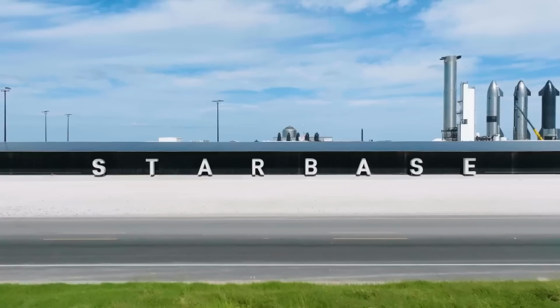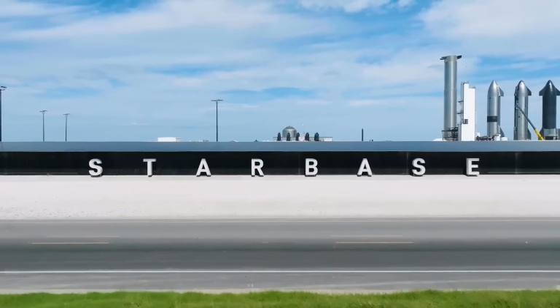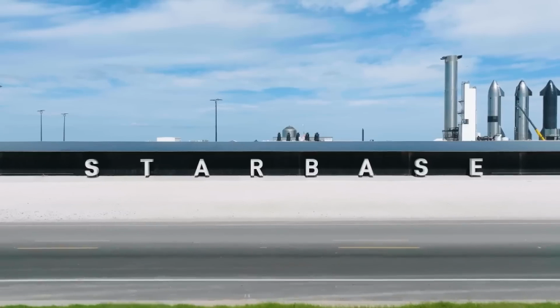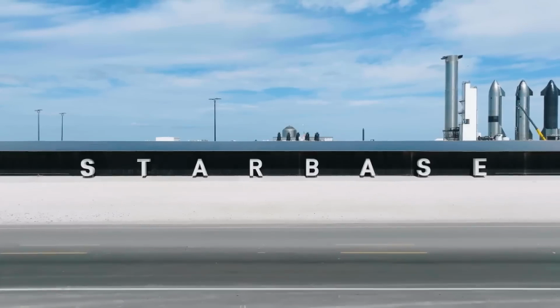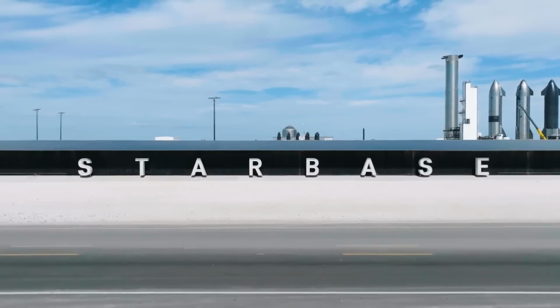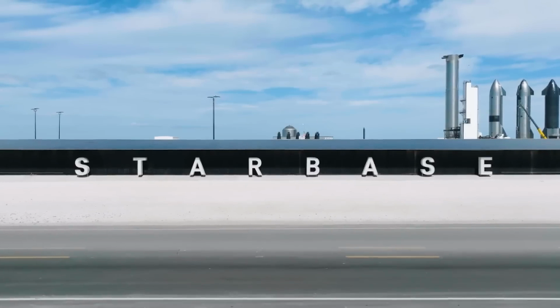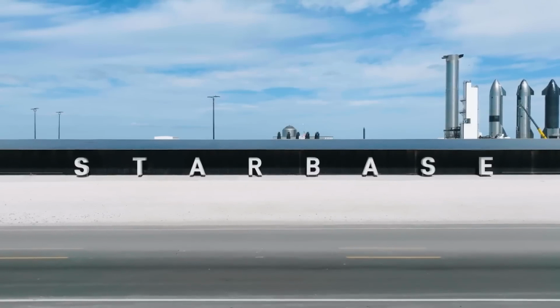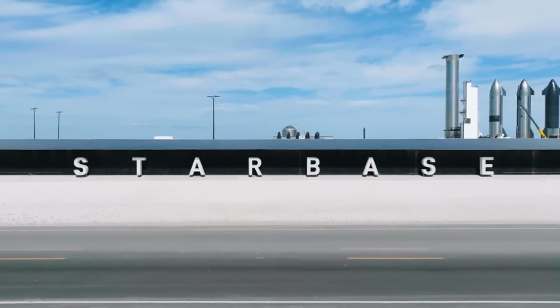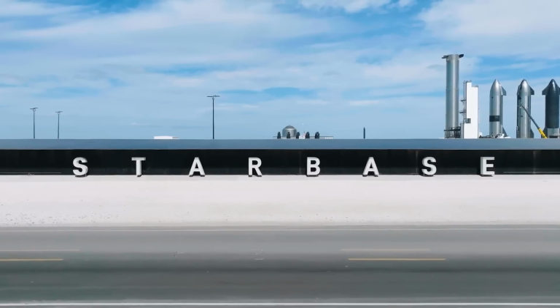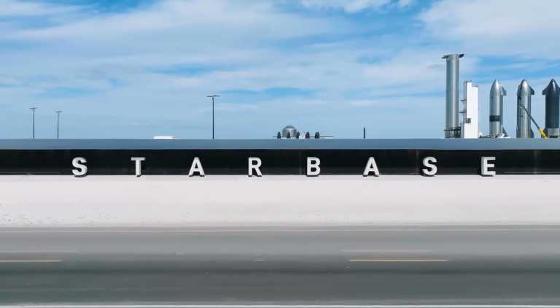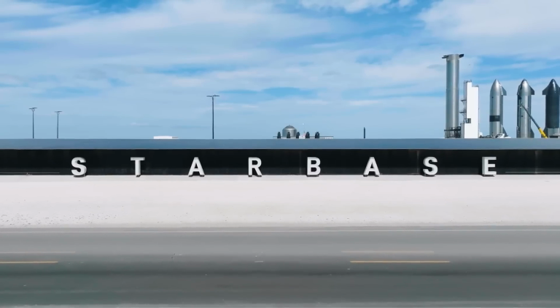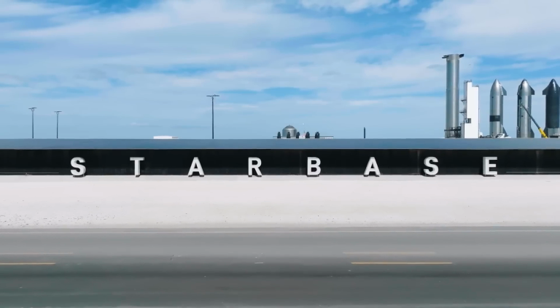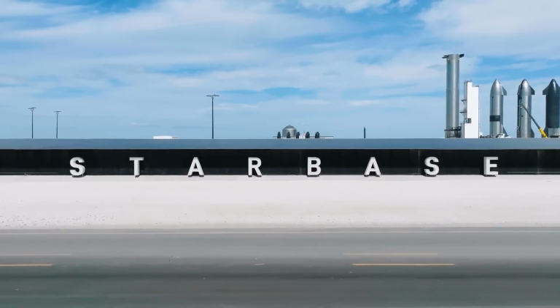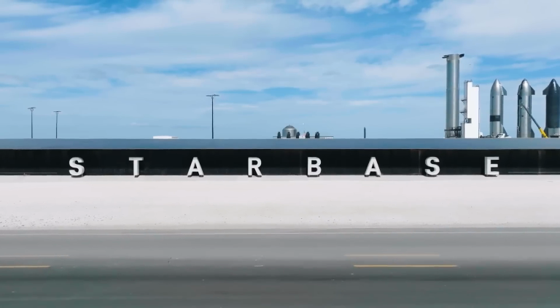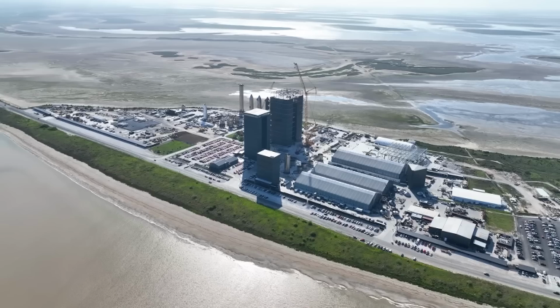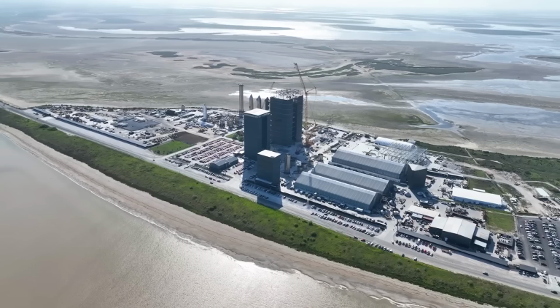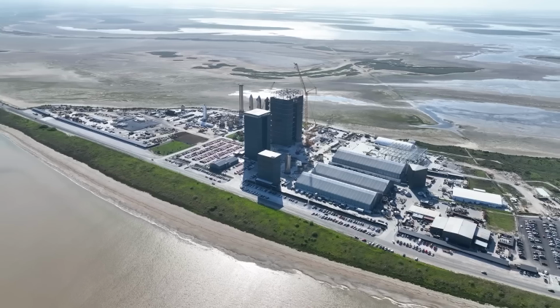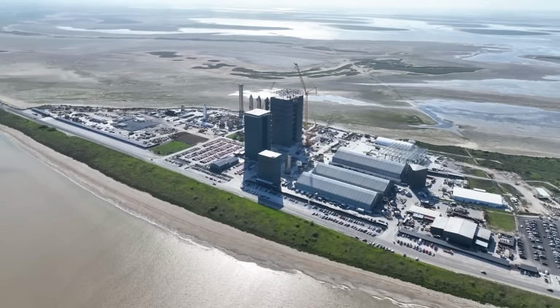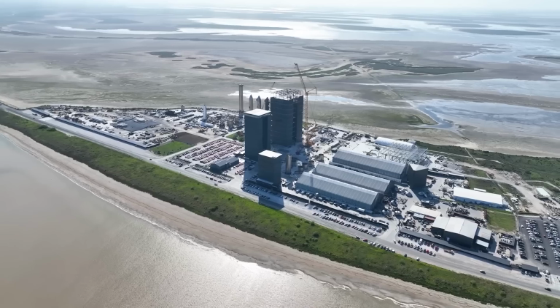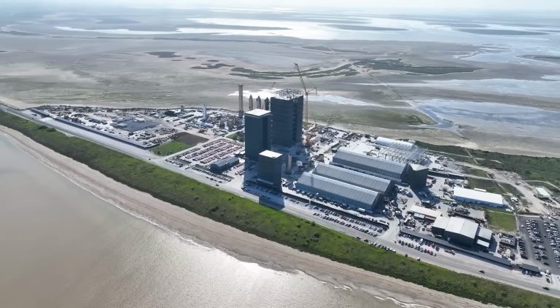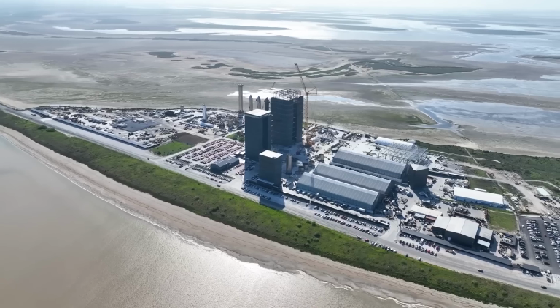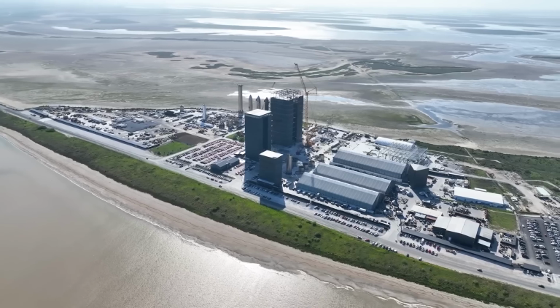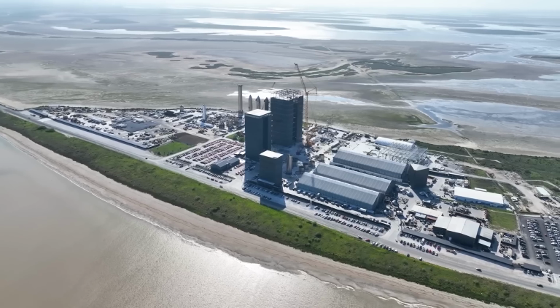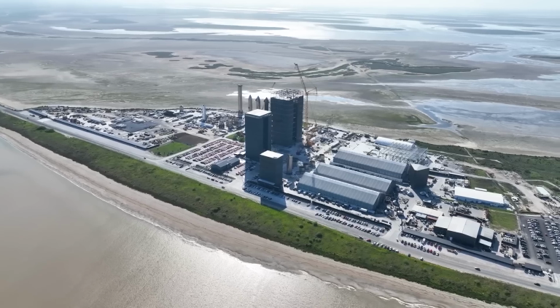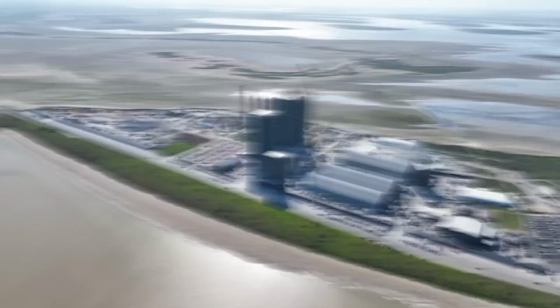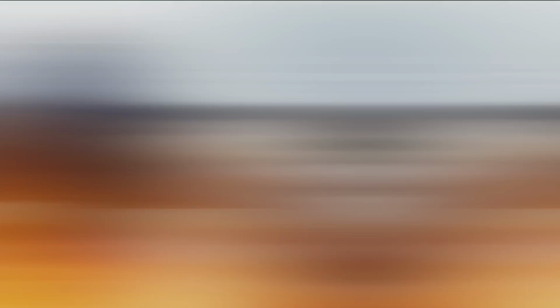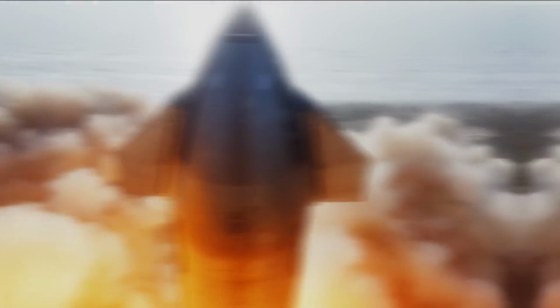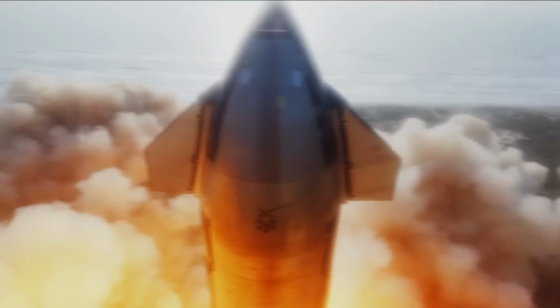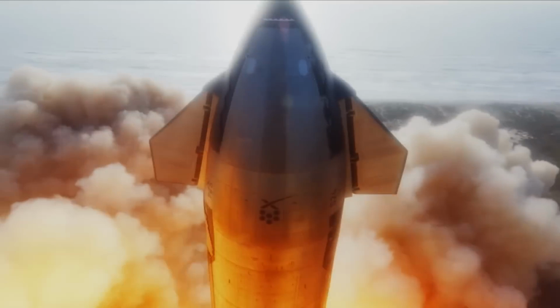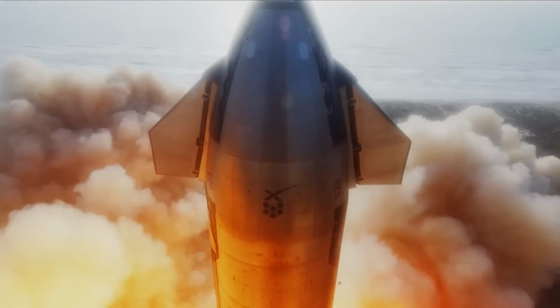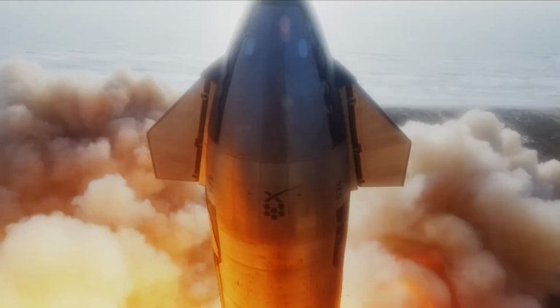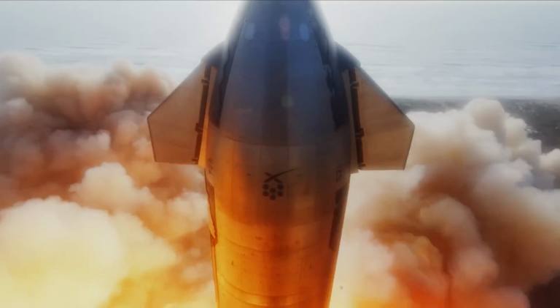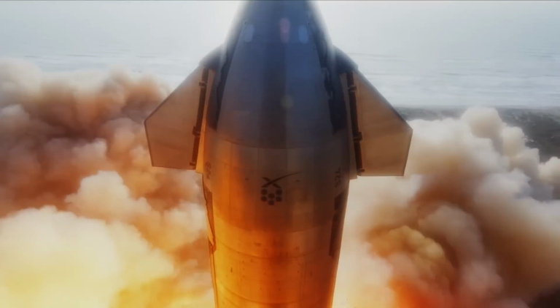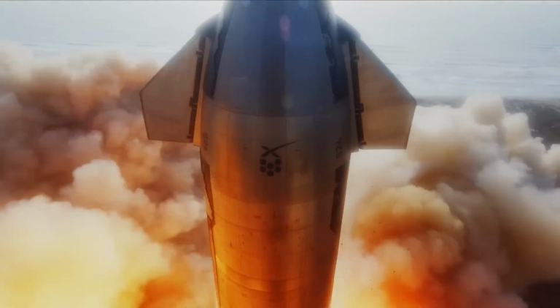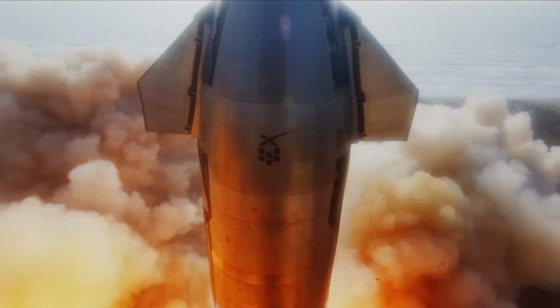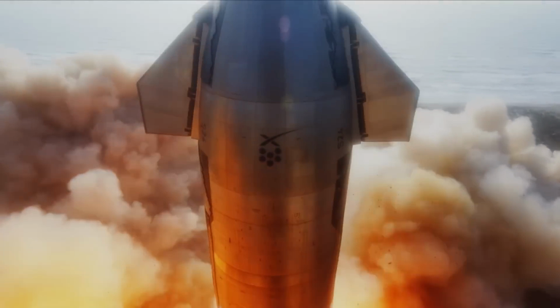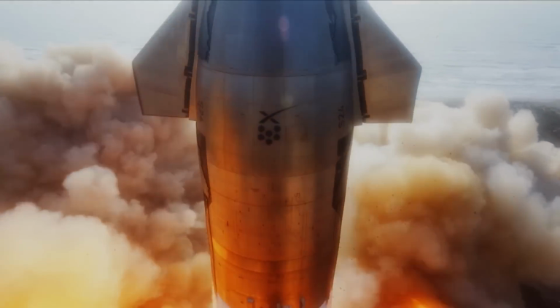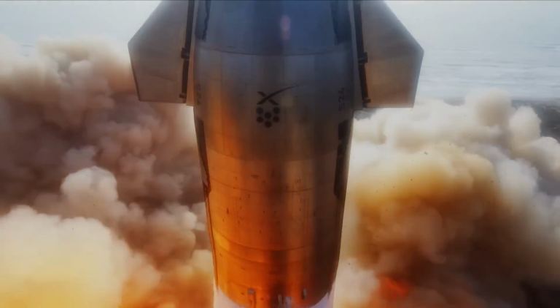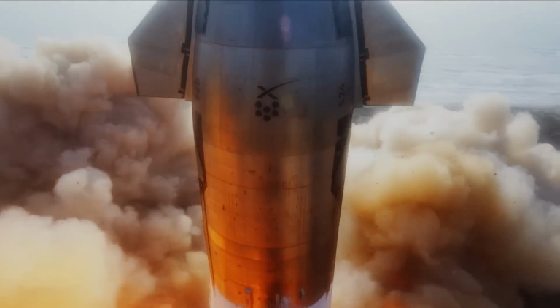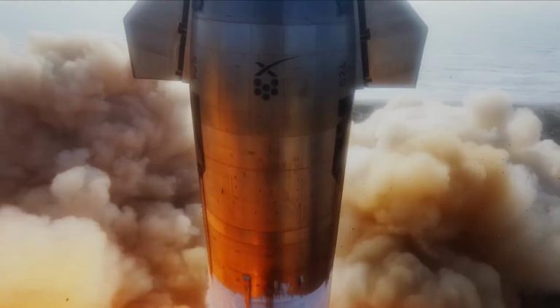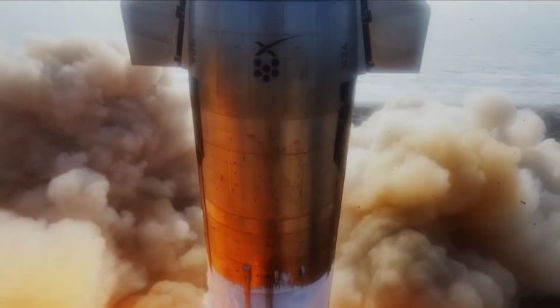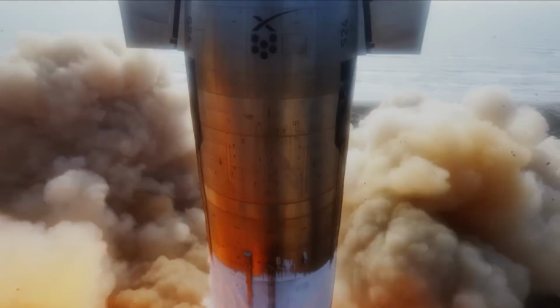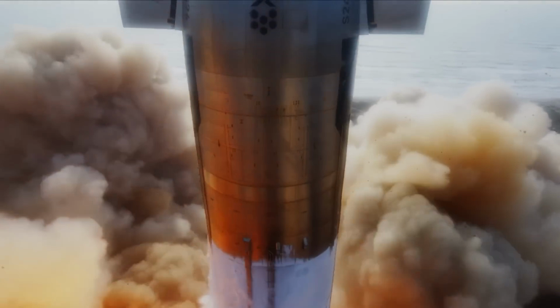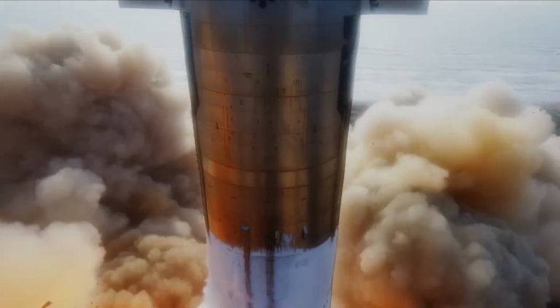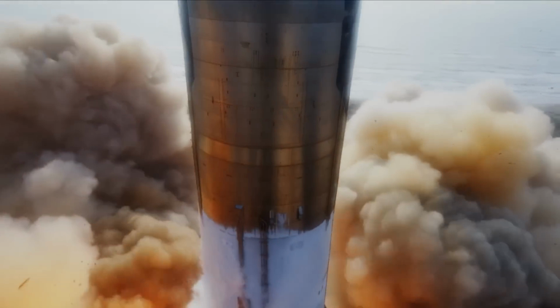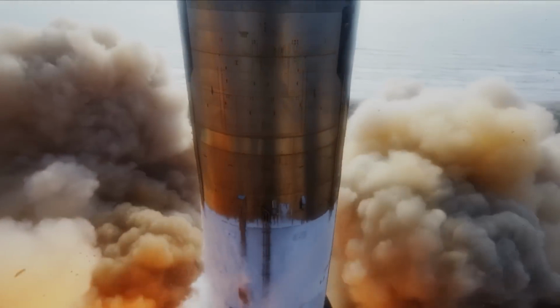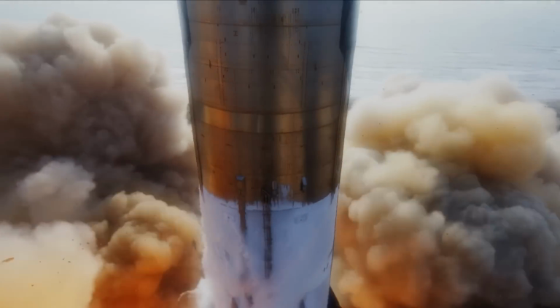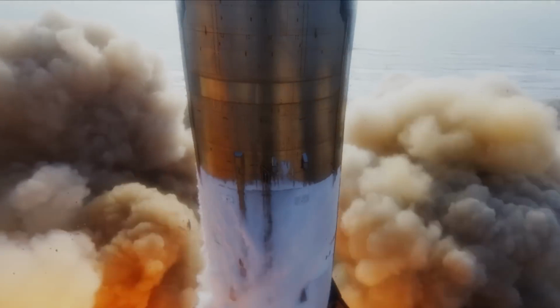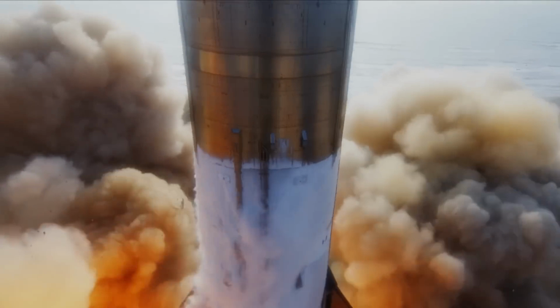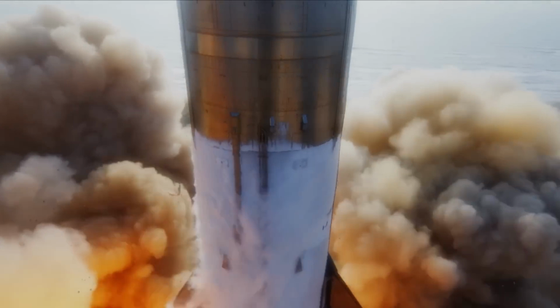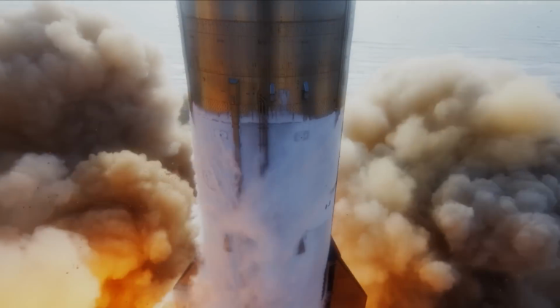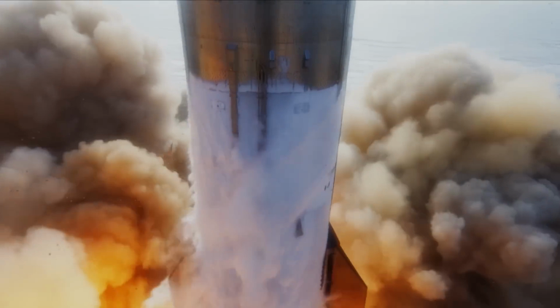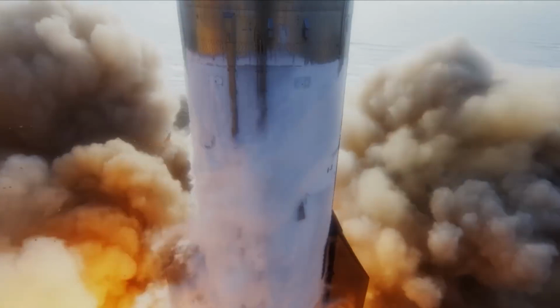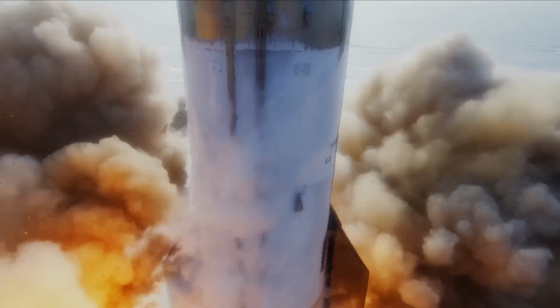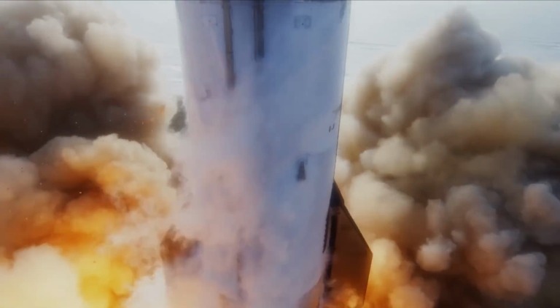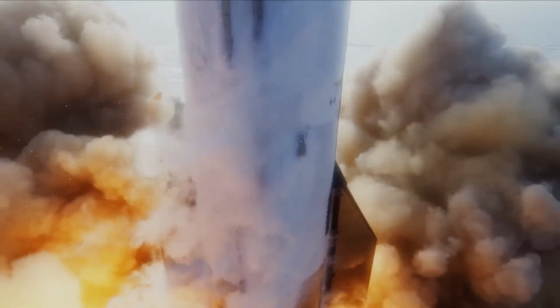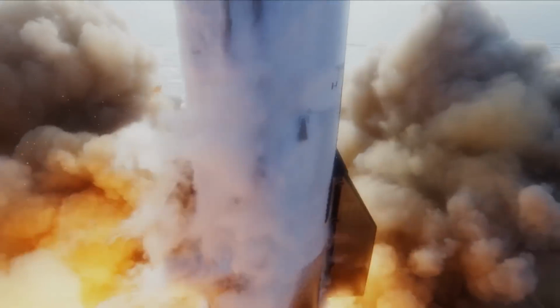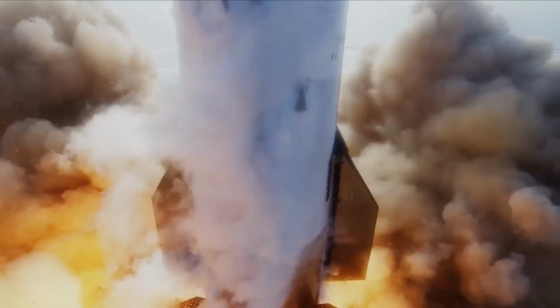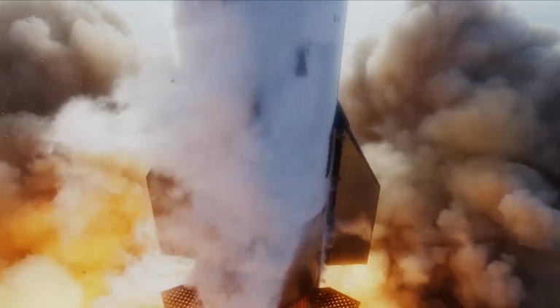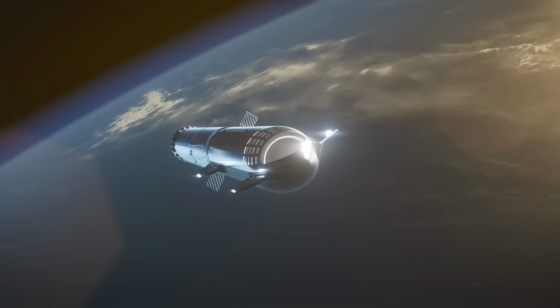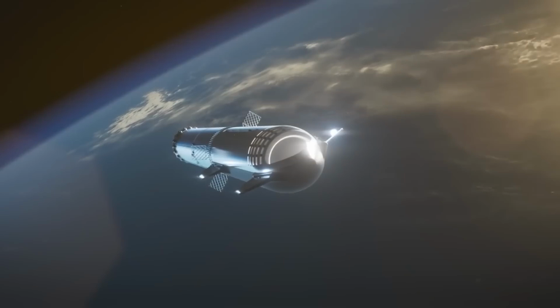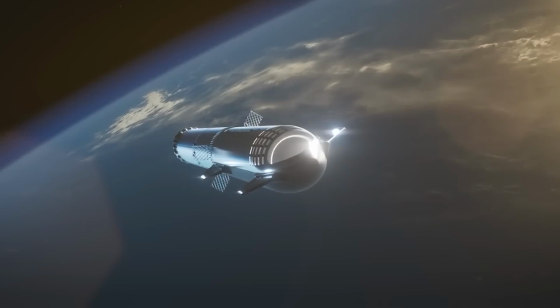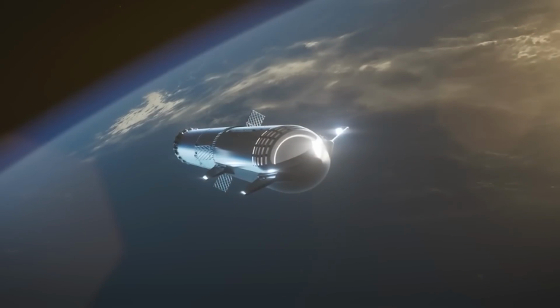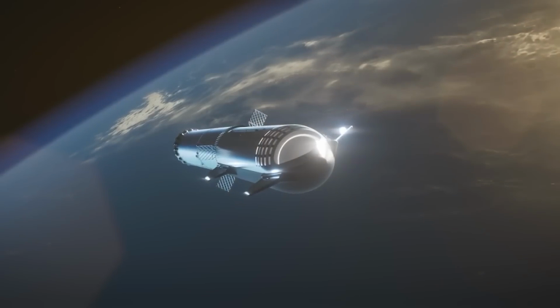SpaceX is now just a matter of days away from their second attempt at launching the world's most powerful rocket into orbit.